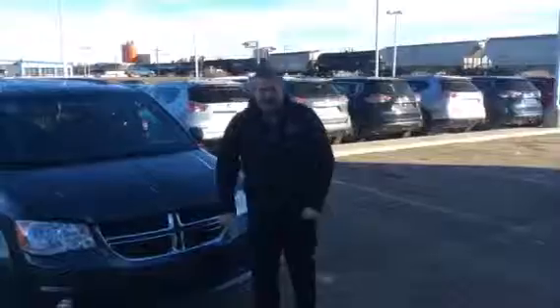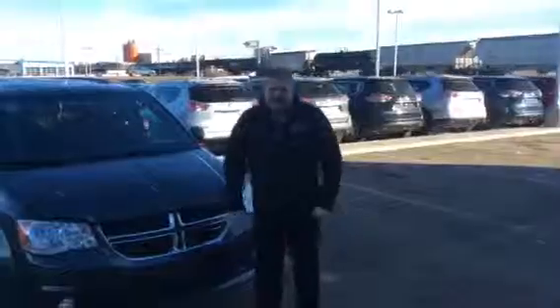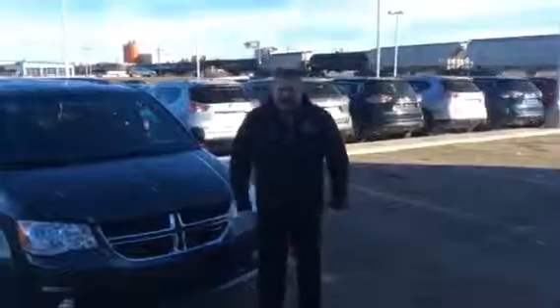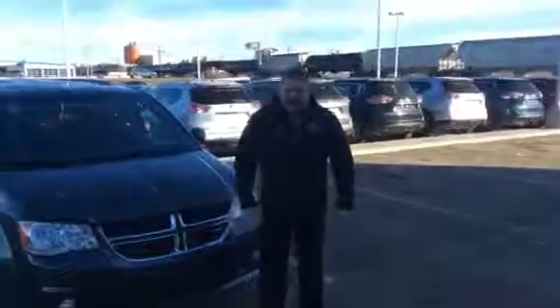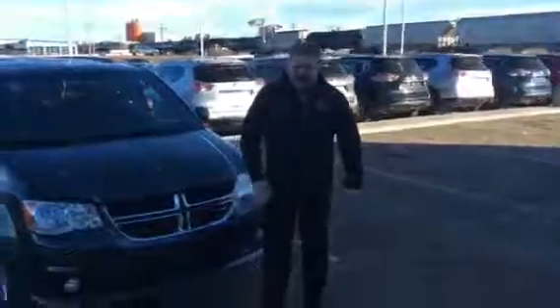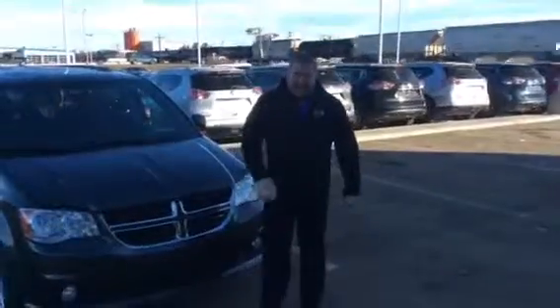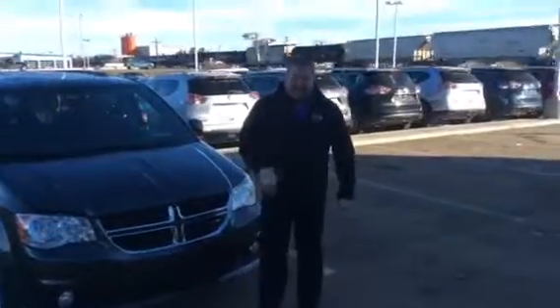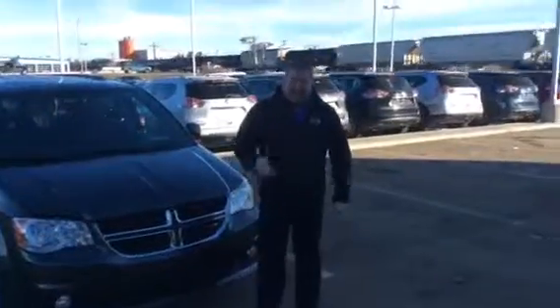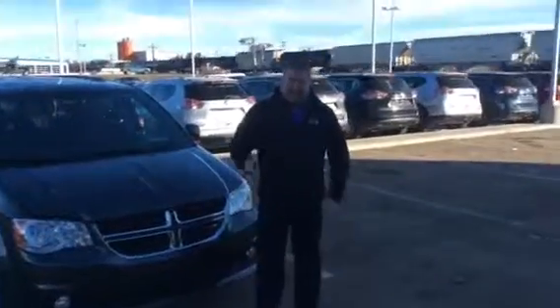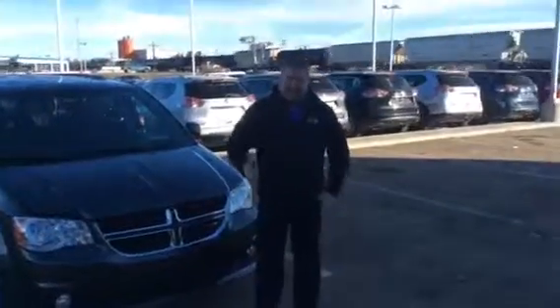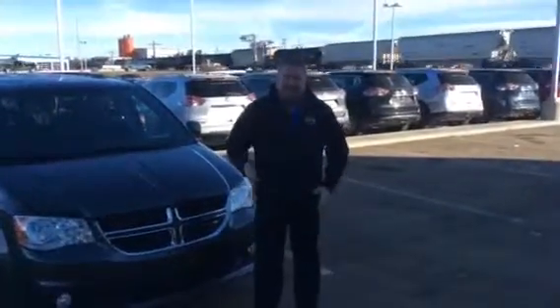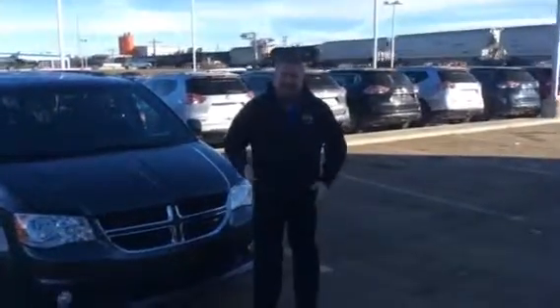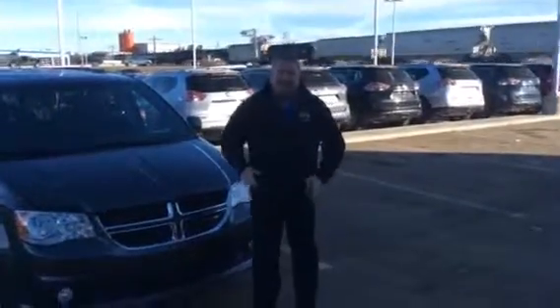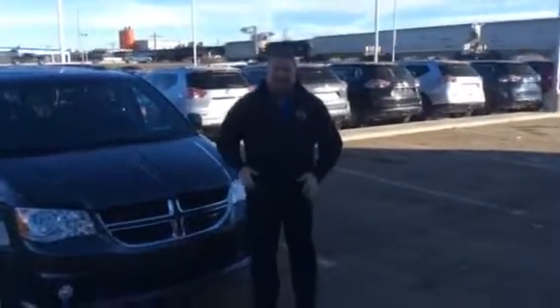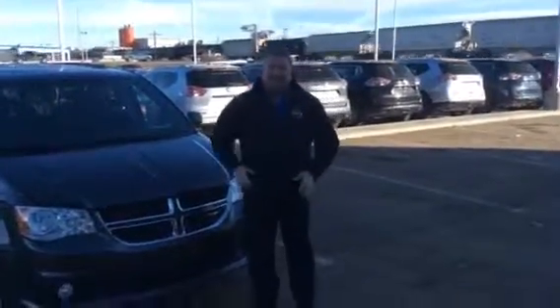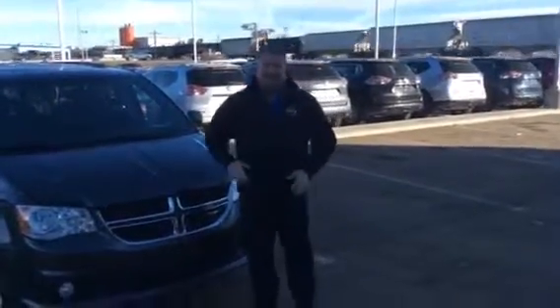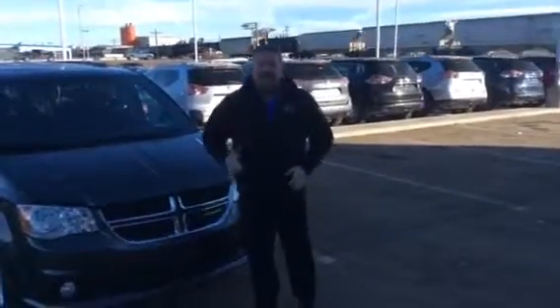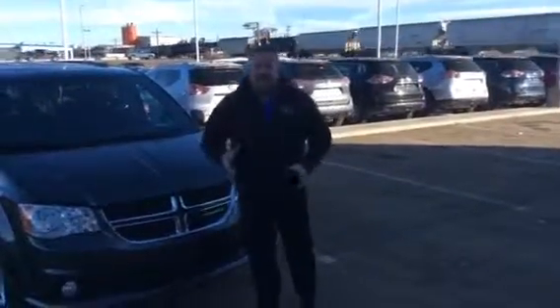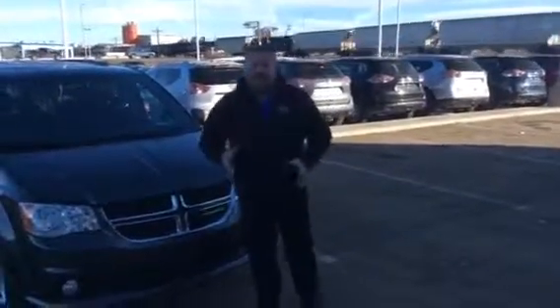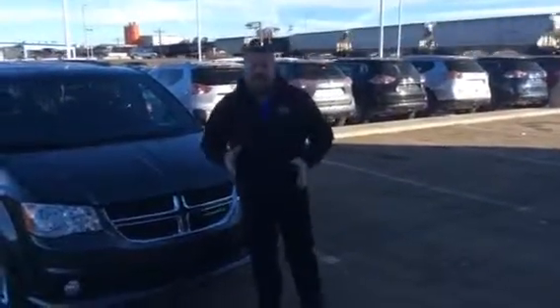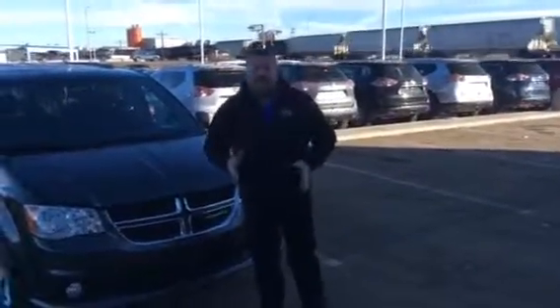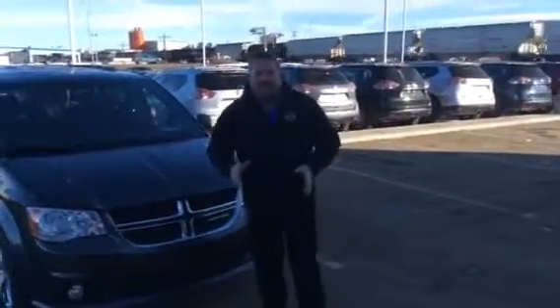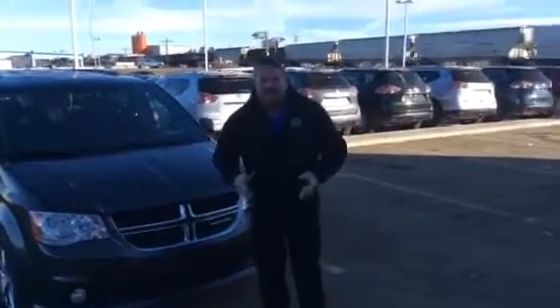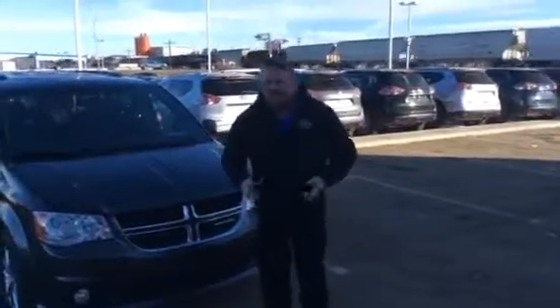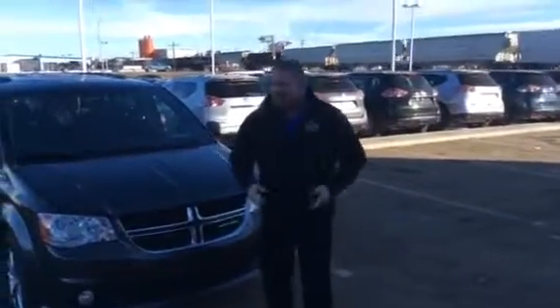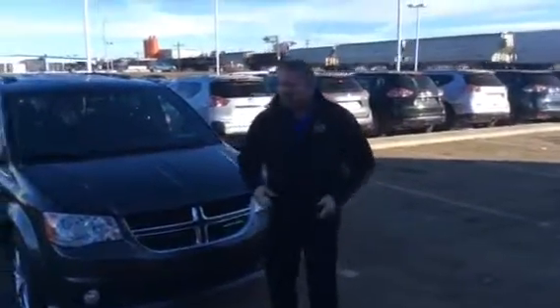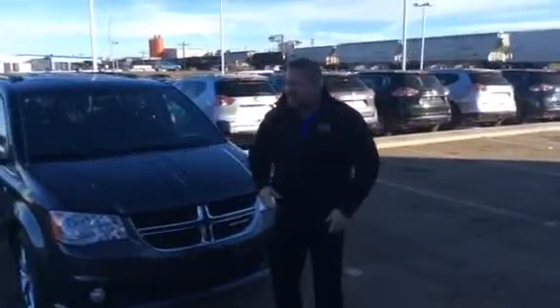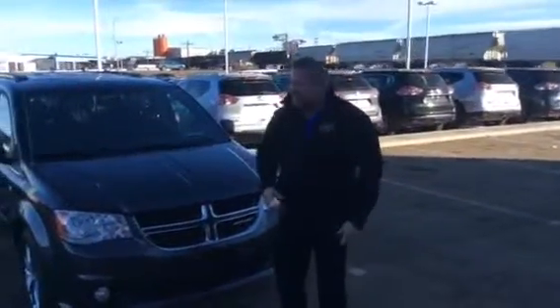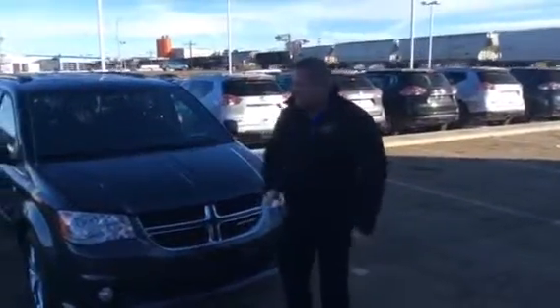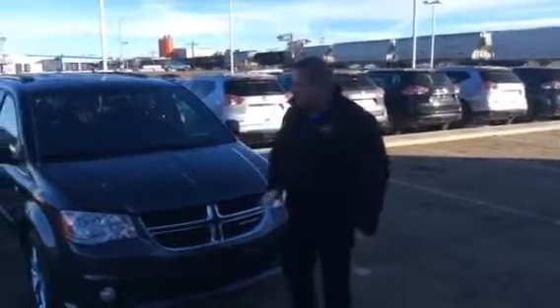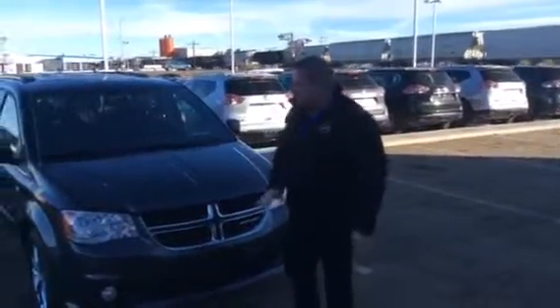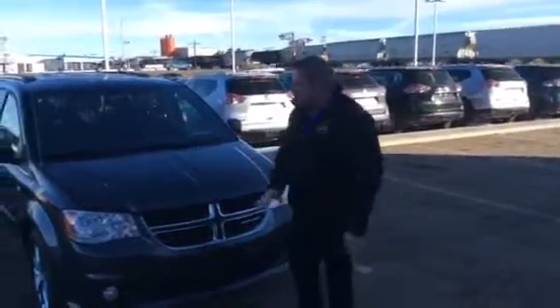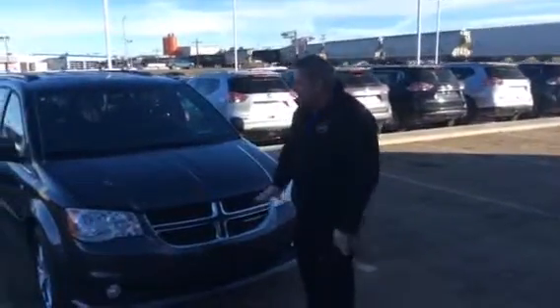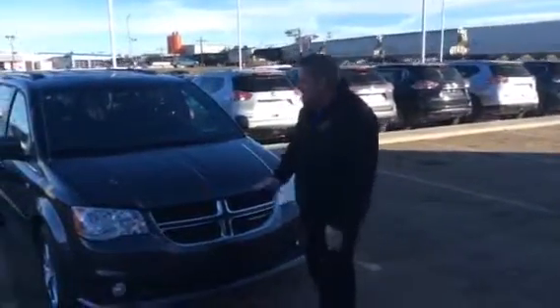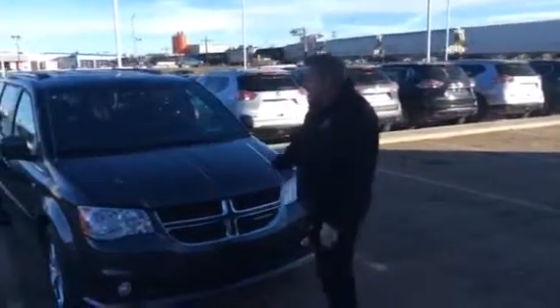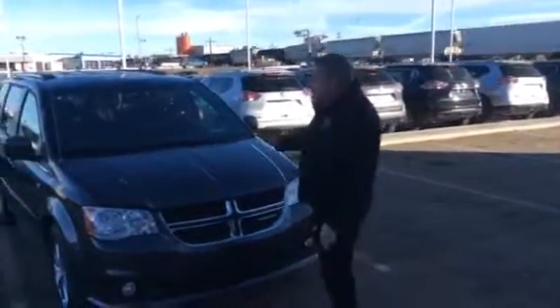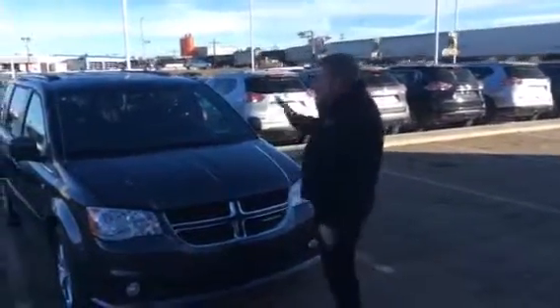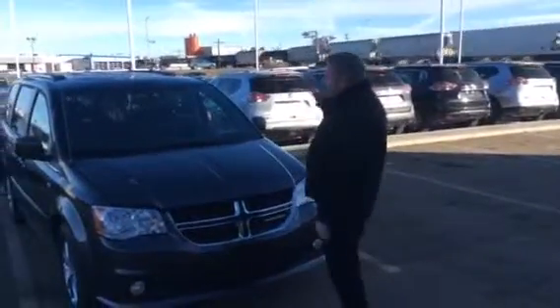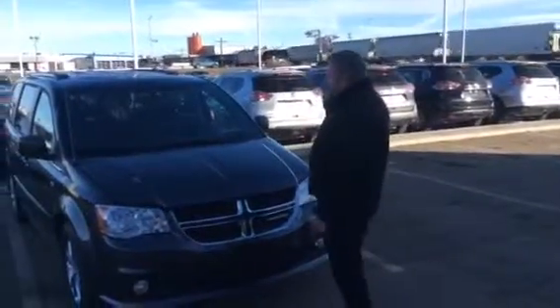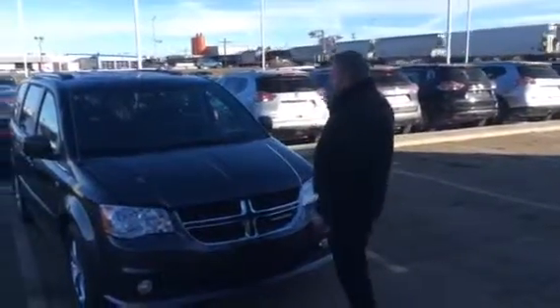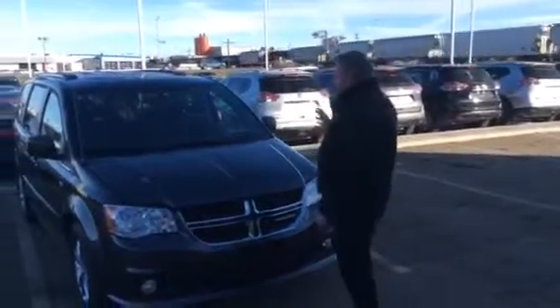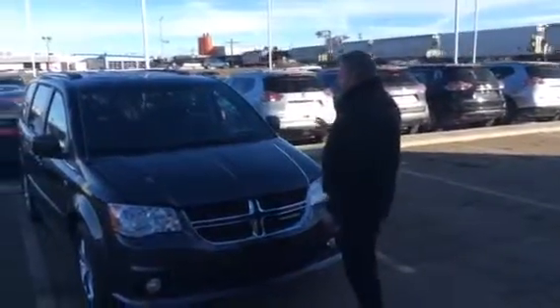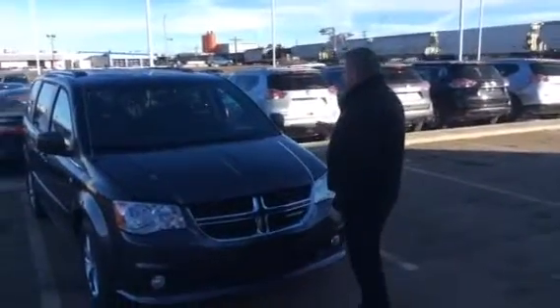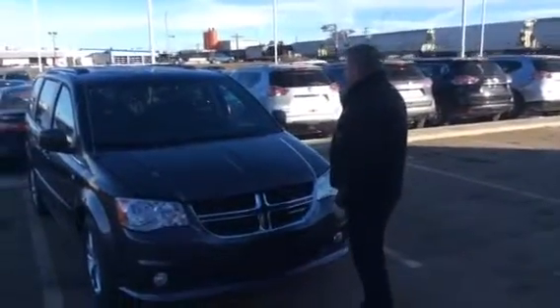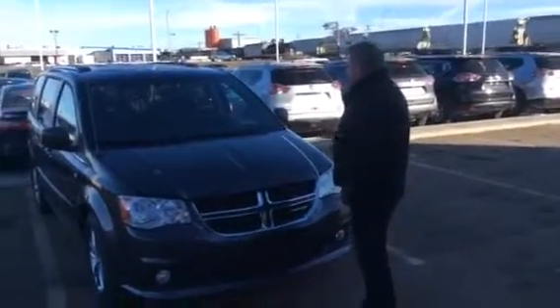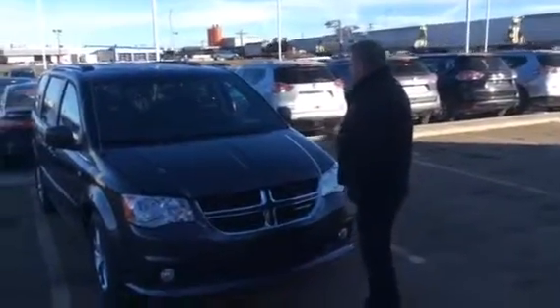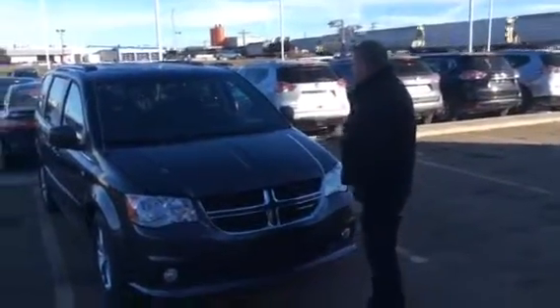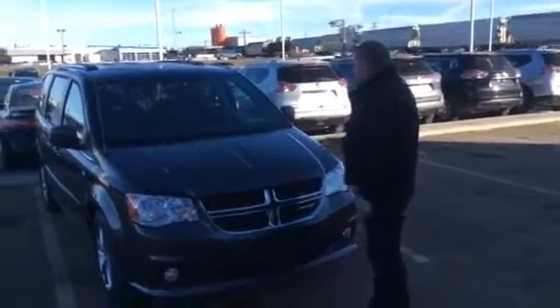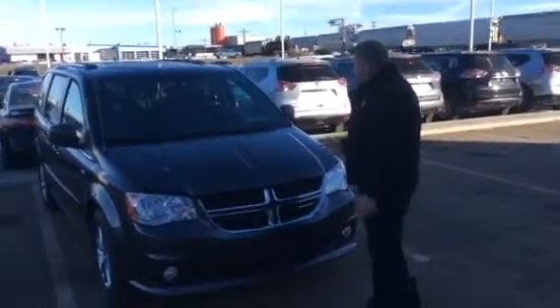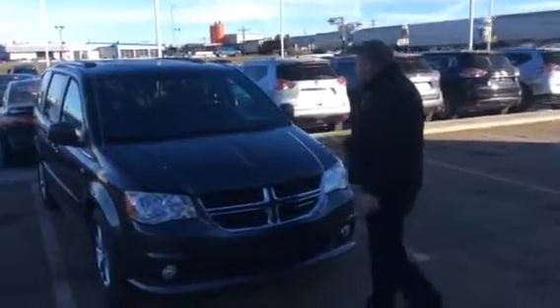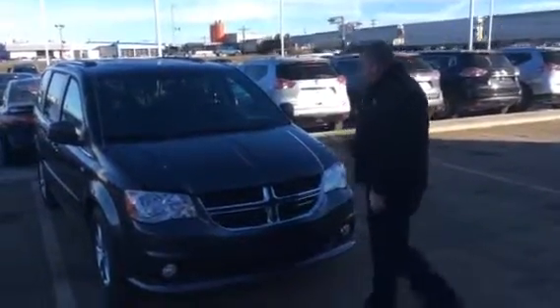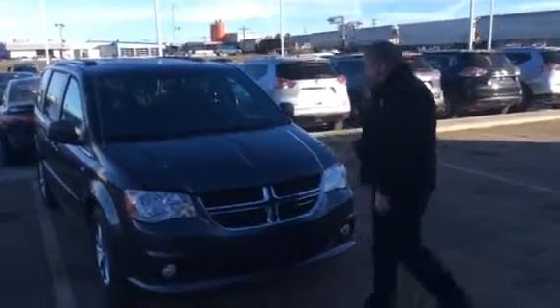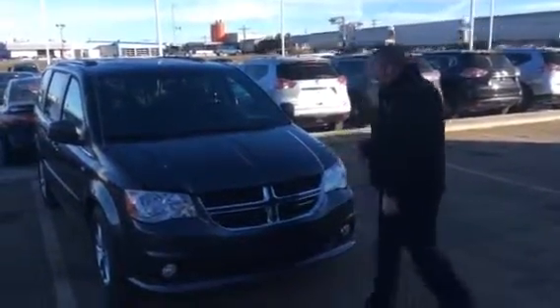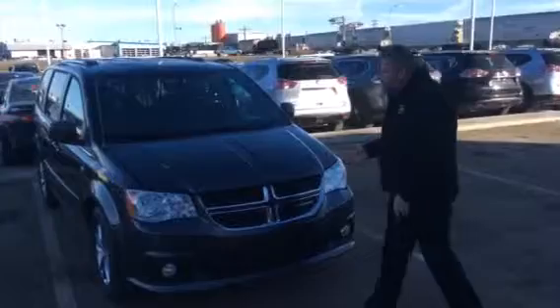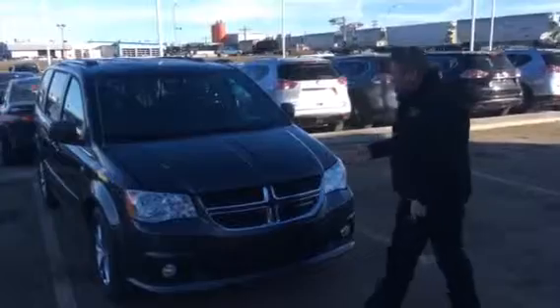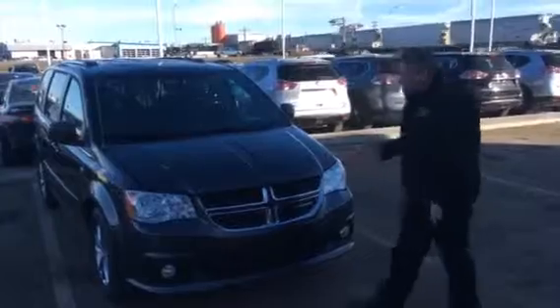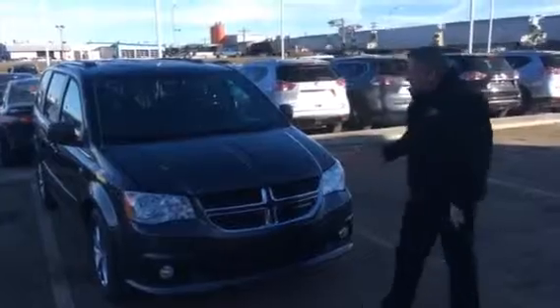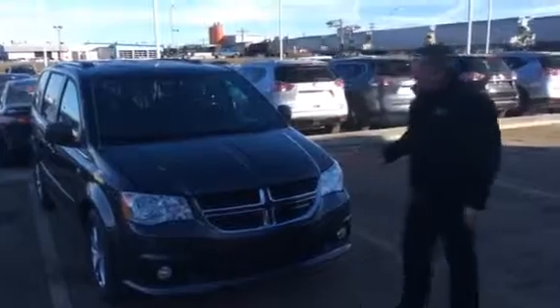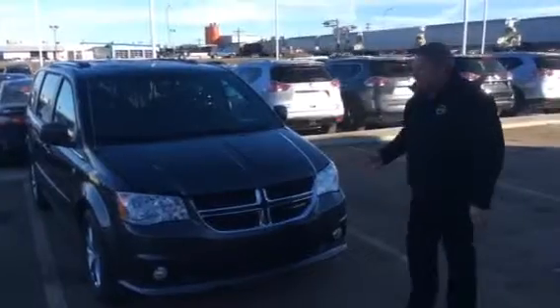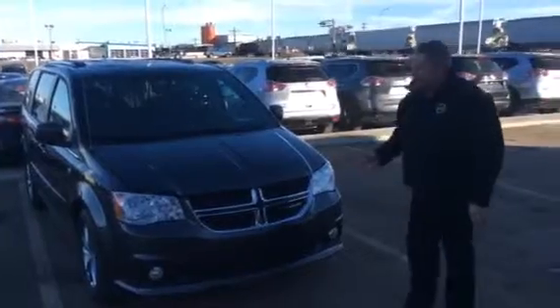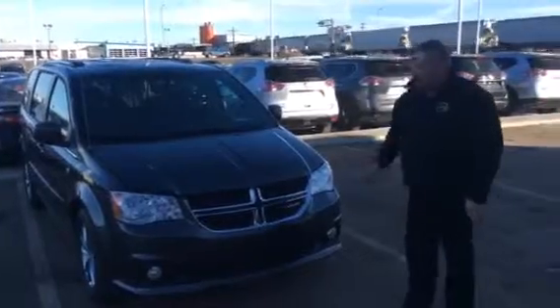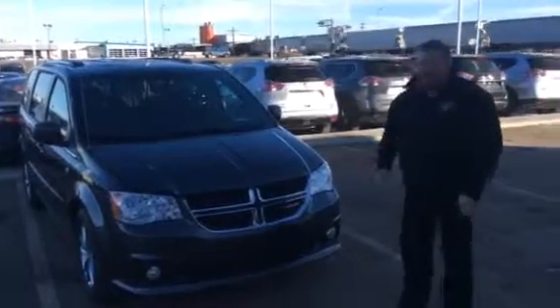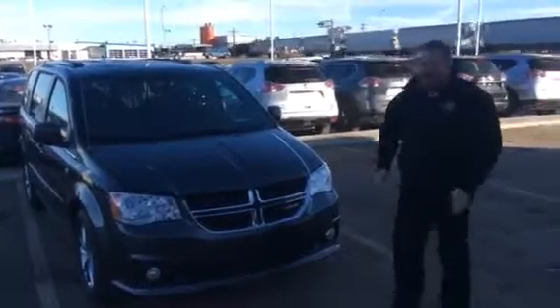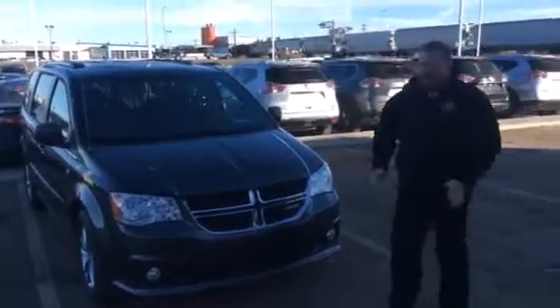Hey Jag, it's Roger here from L.A. Nissan and the Truck Depot. I want to show you the Grand Caravan.